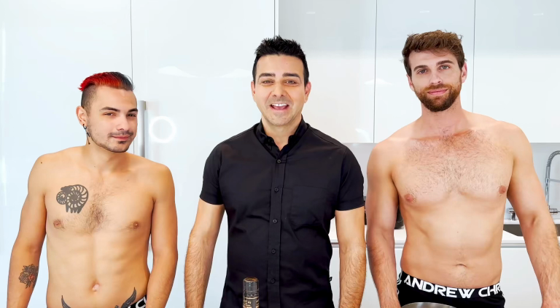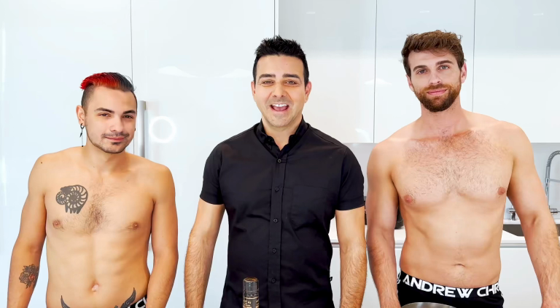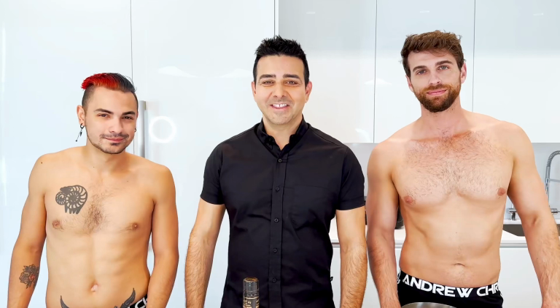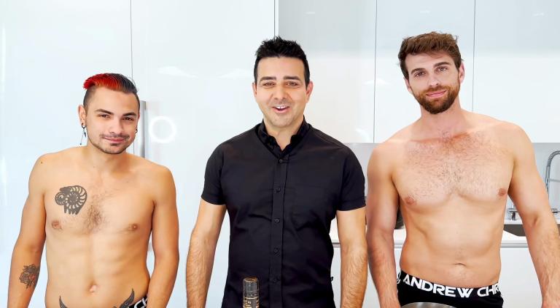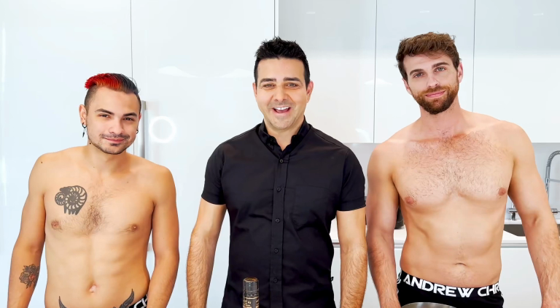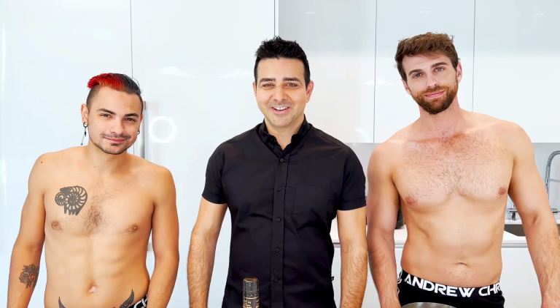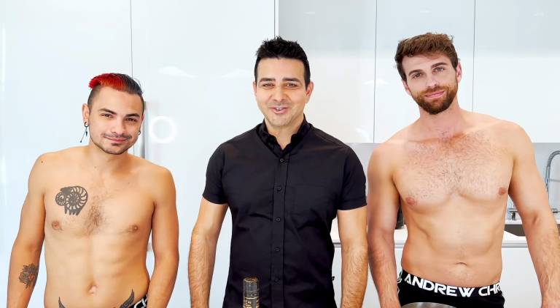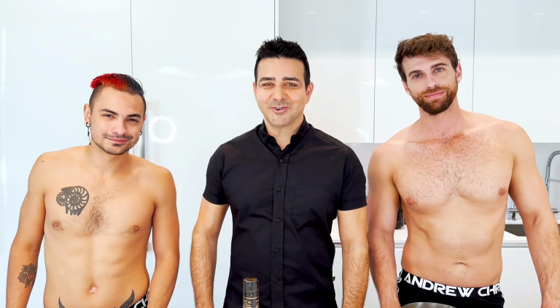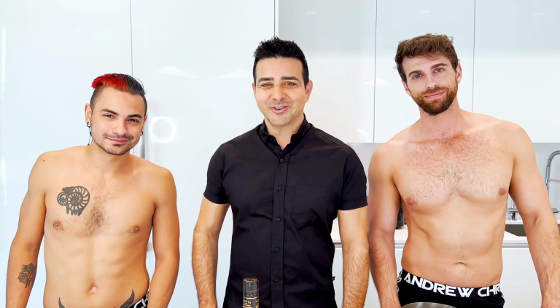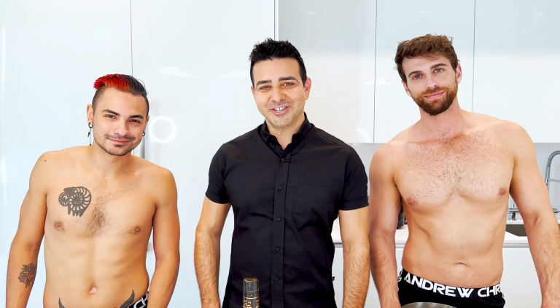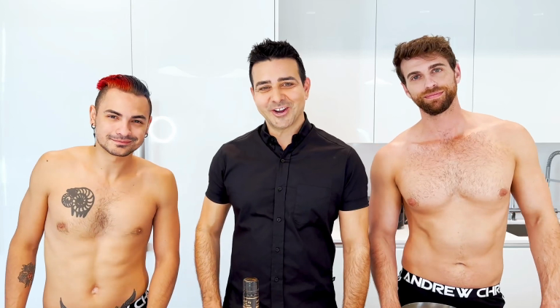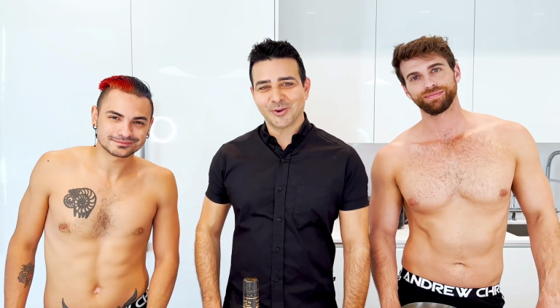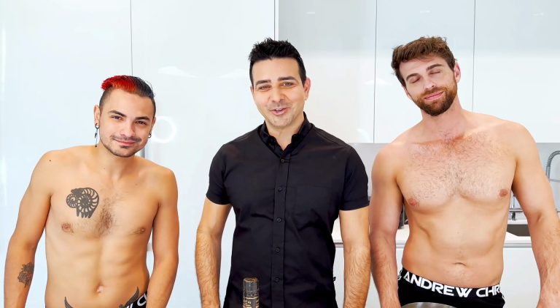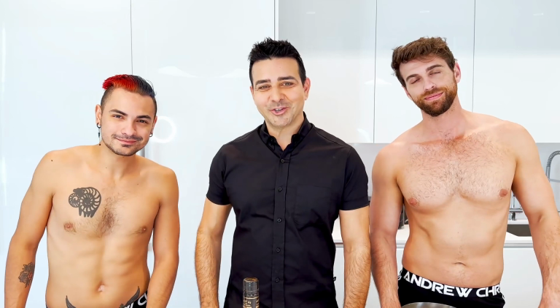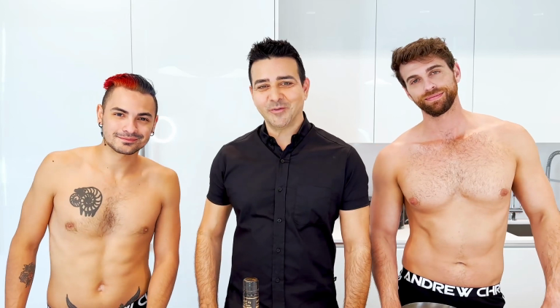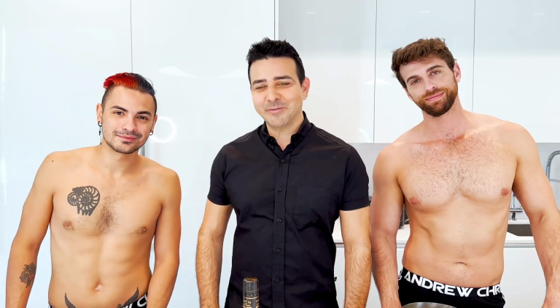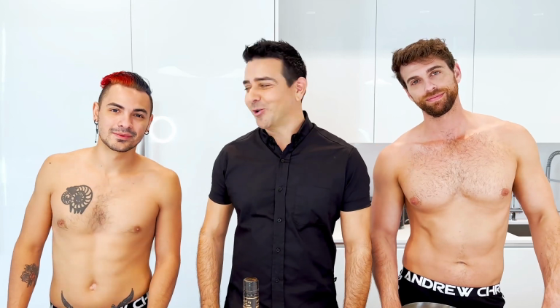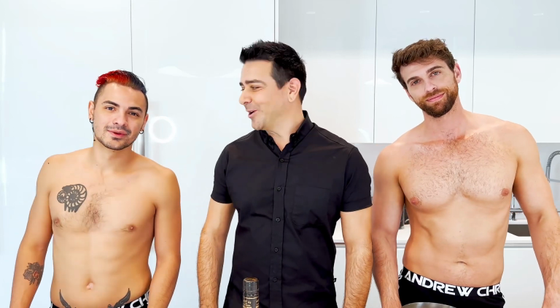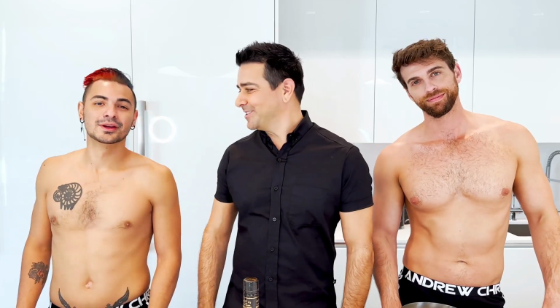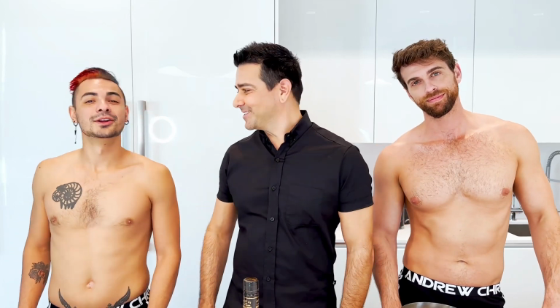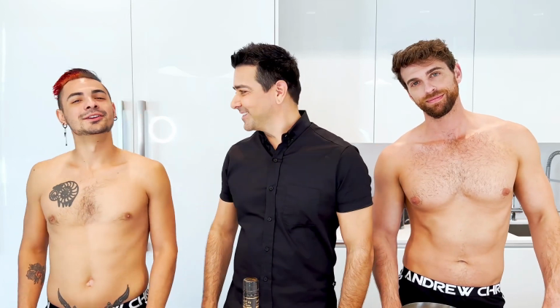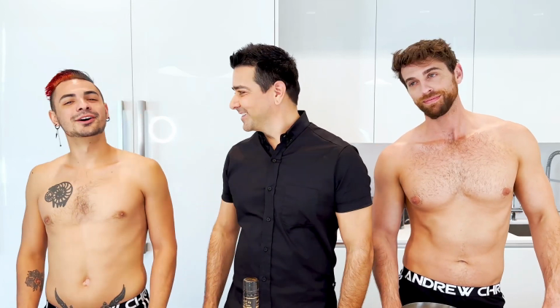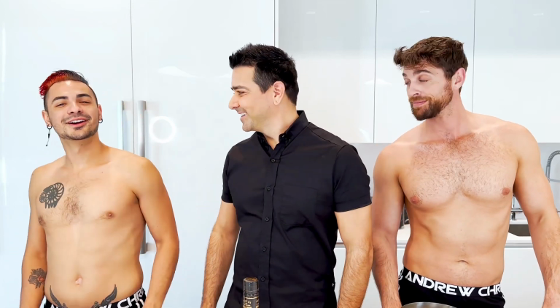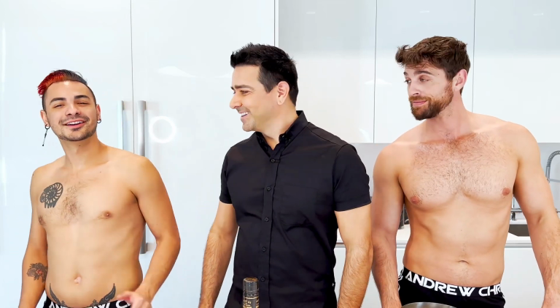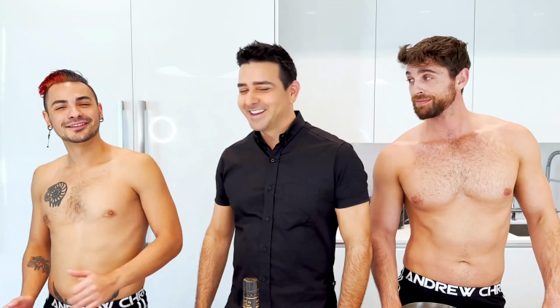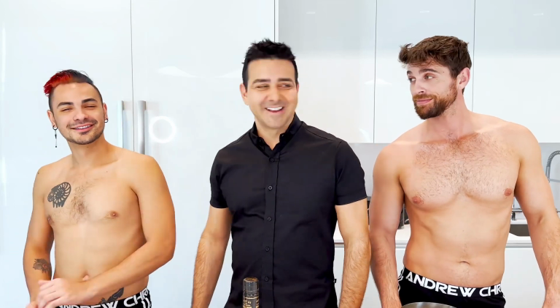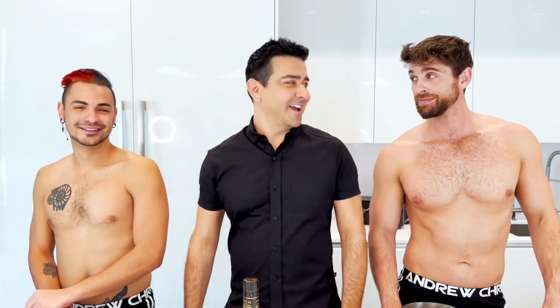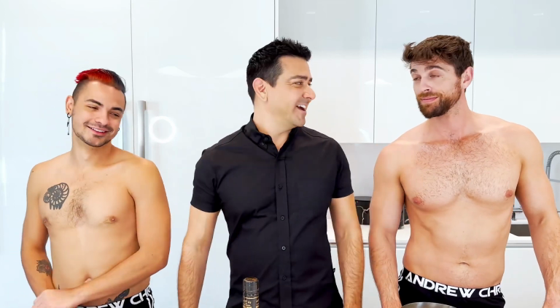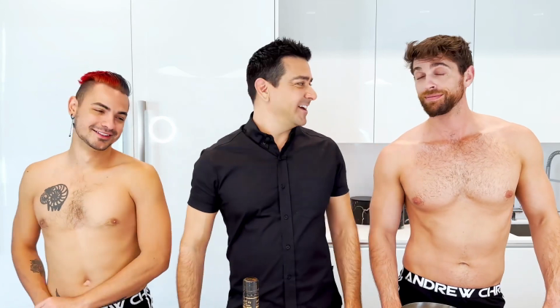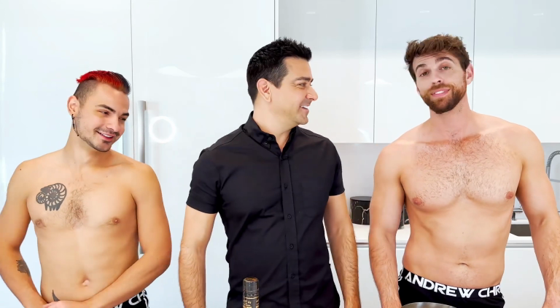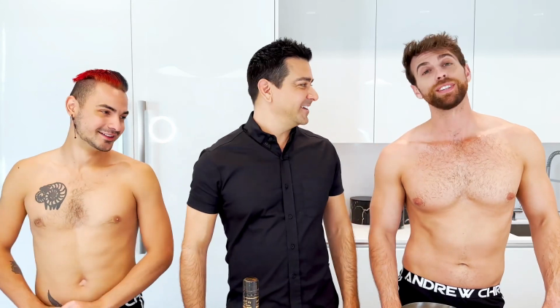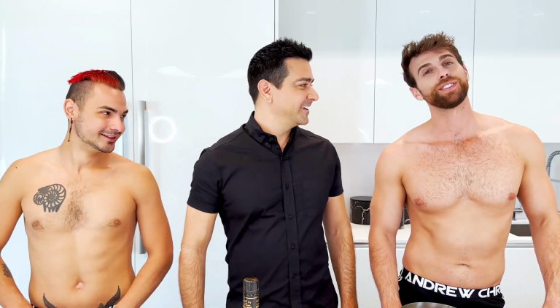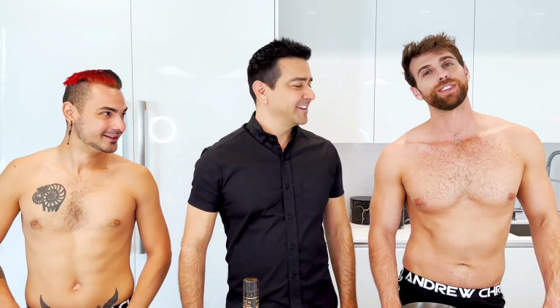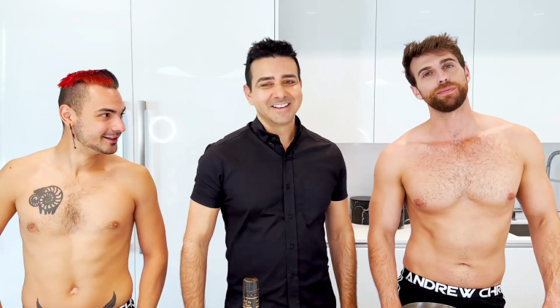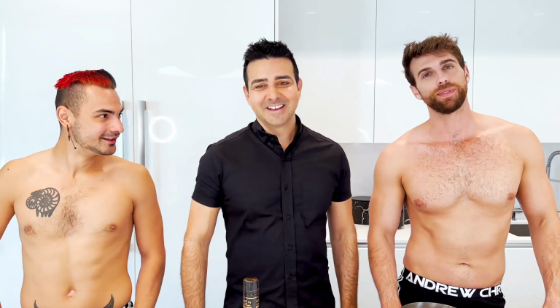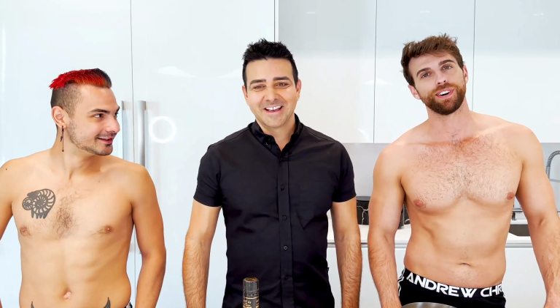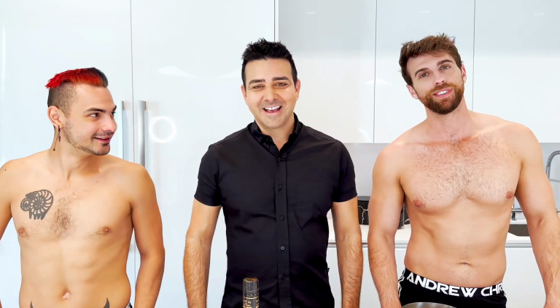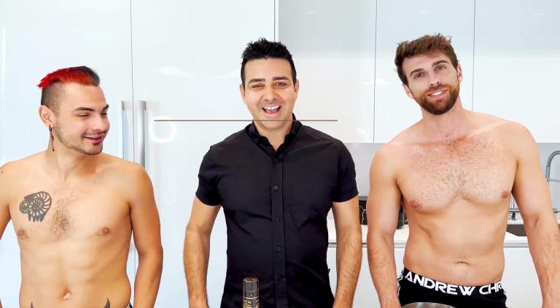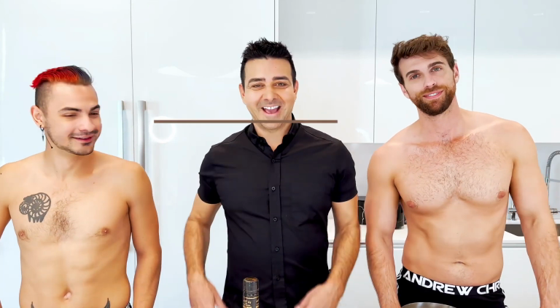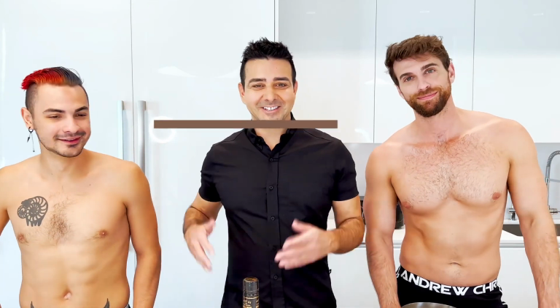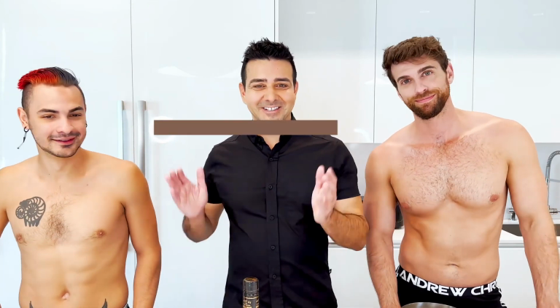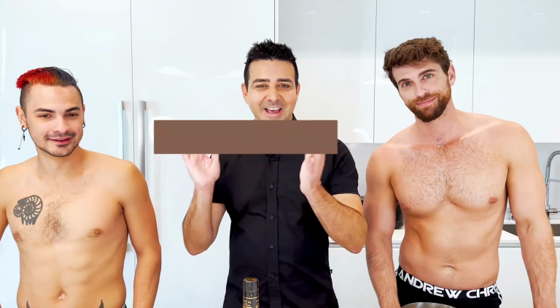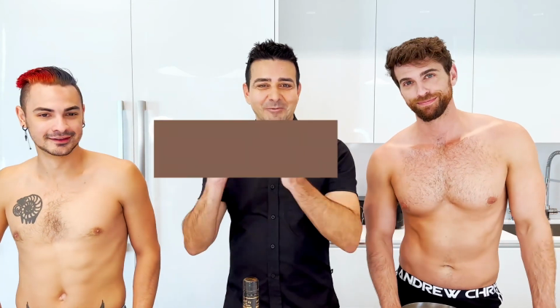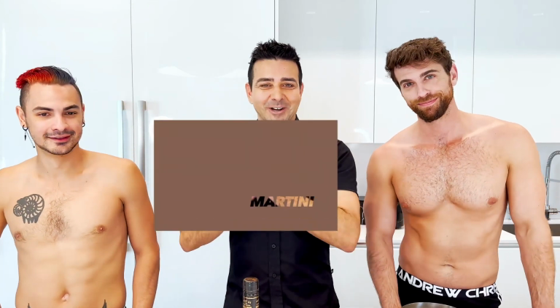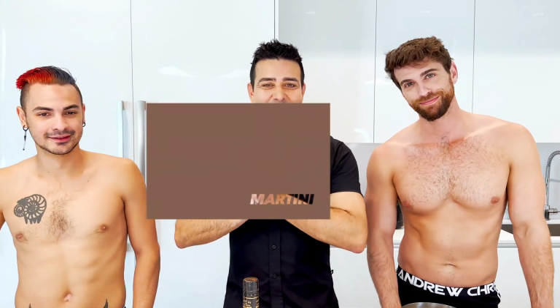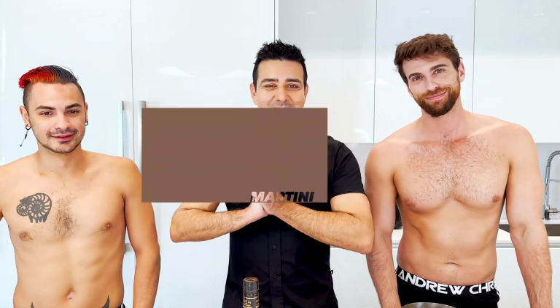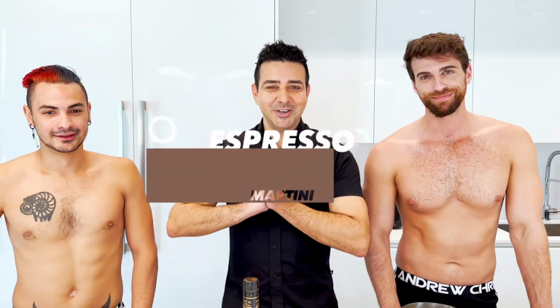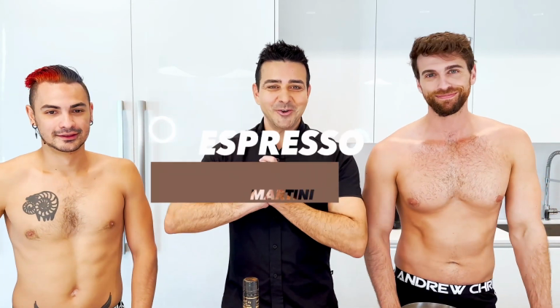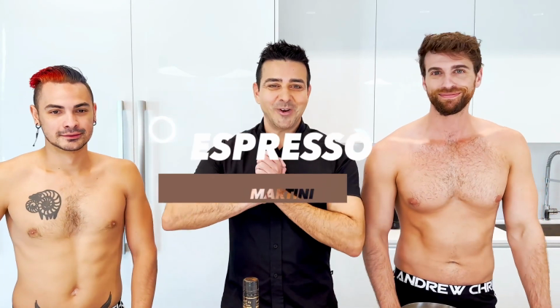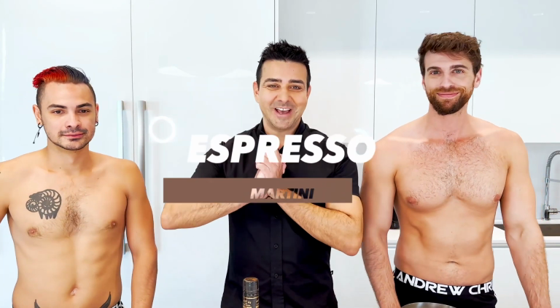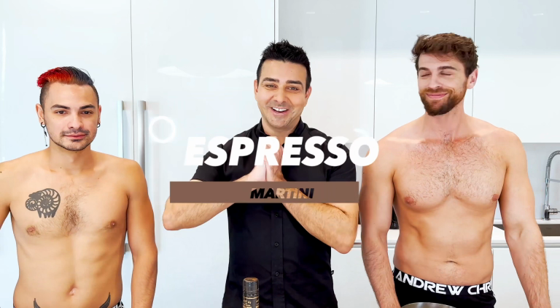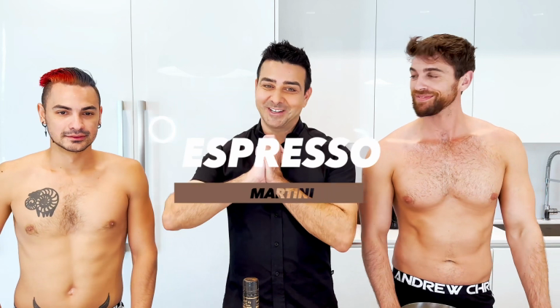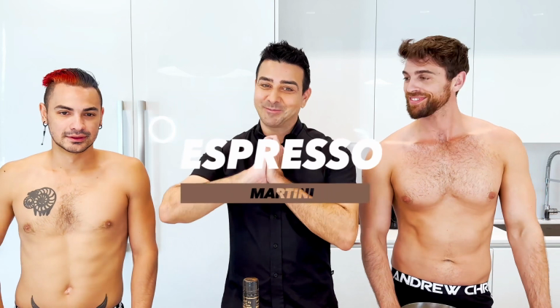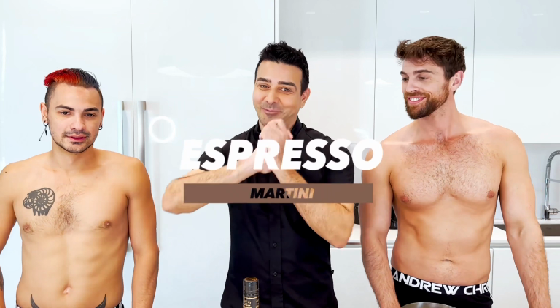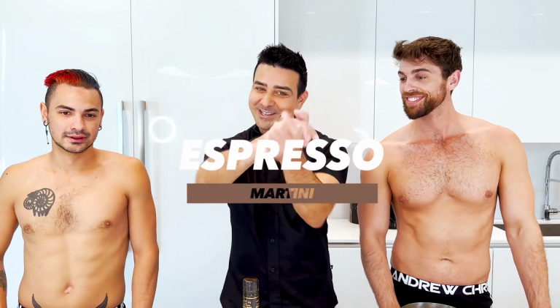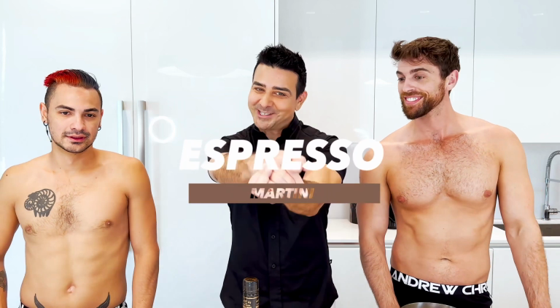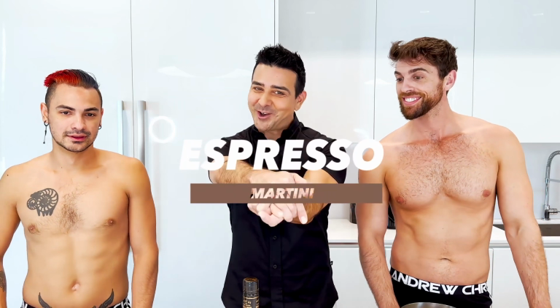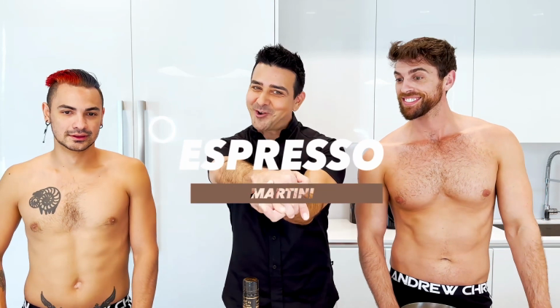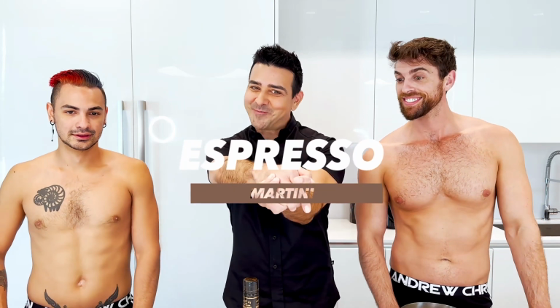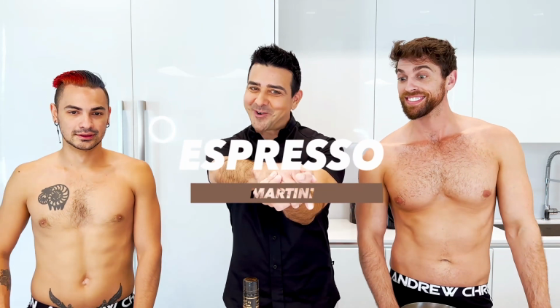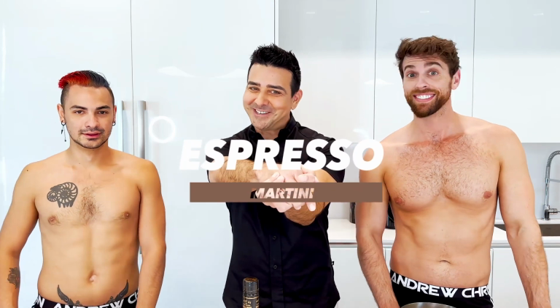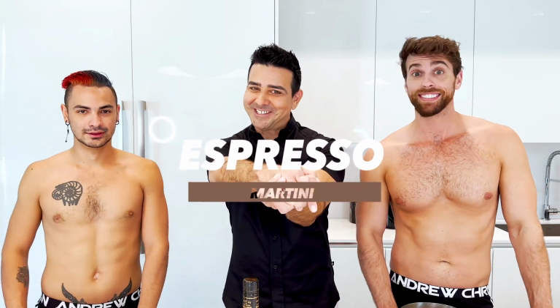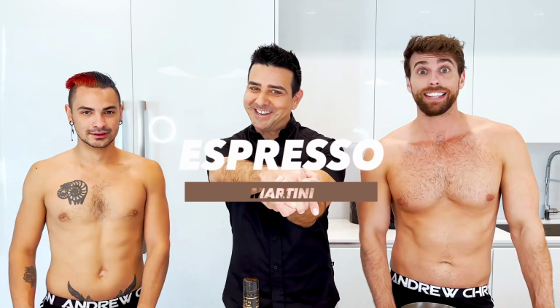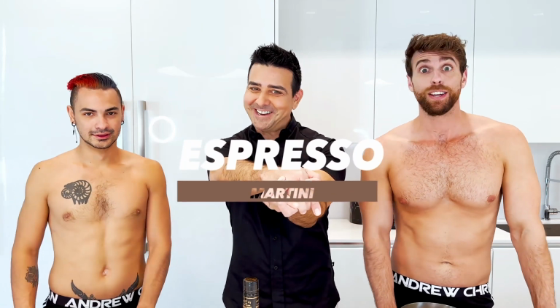Hey there, Andrew Christian here with Chopee Boys — Nellie and Jean Paul. And today we're going to make you an espresso martini.